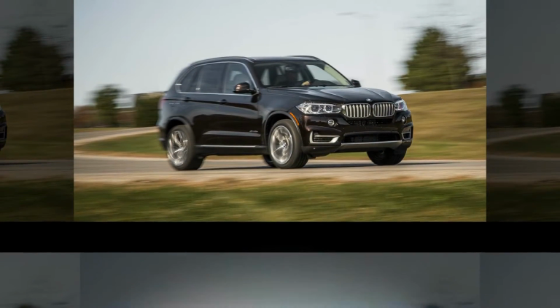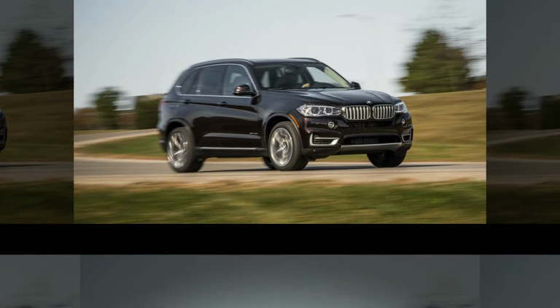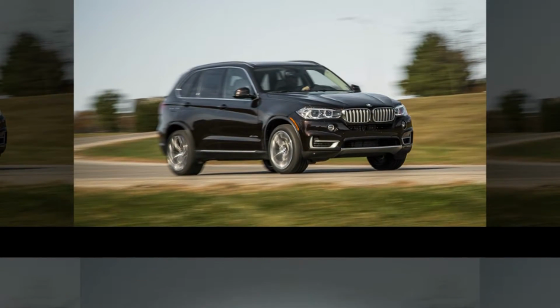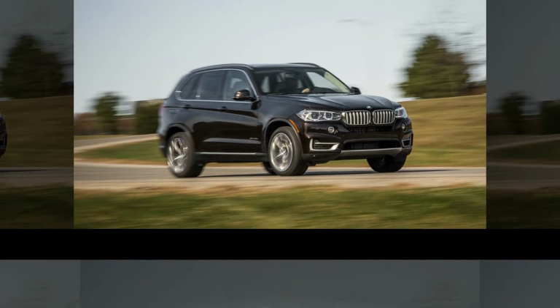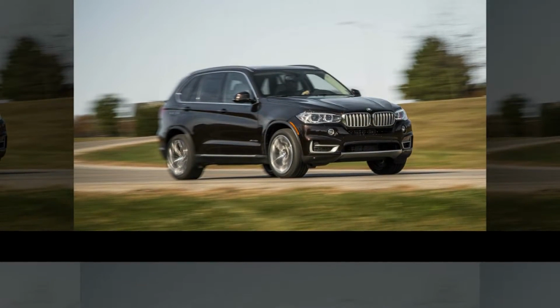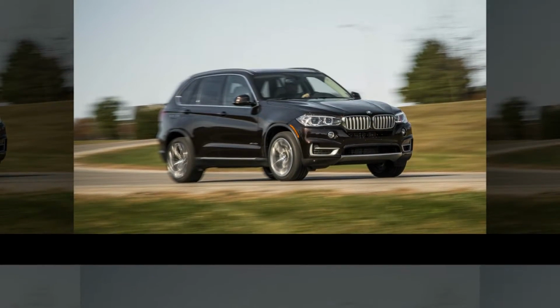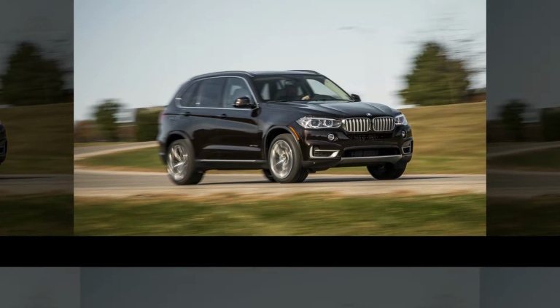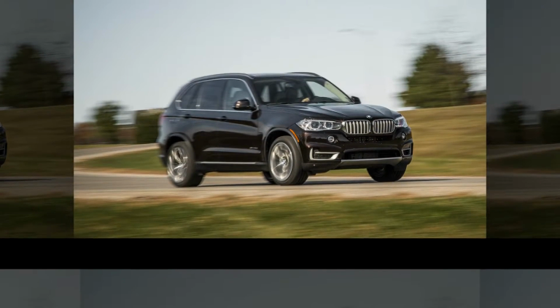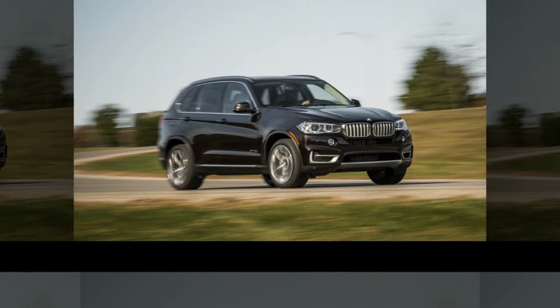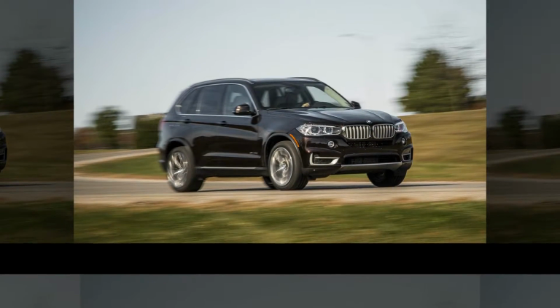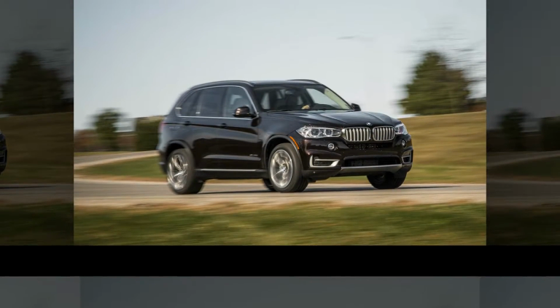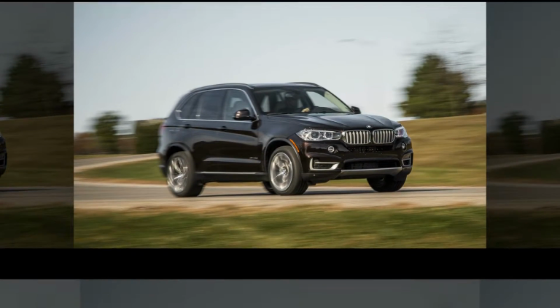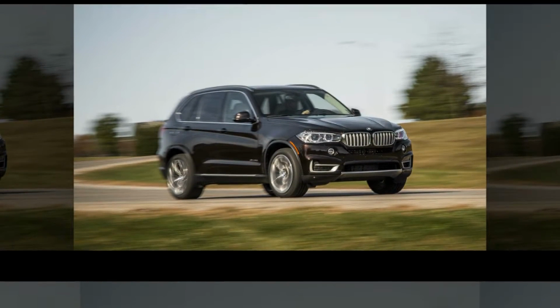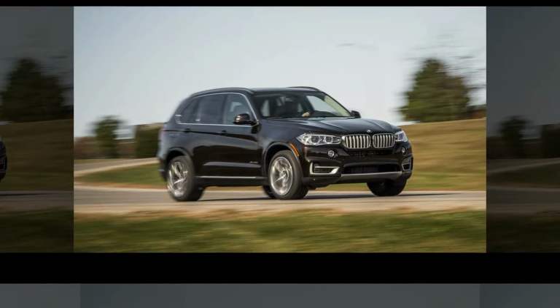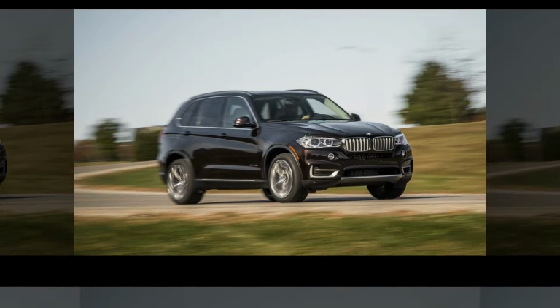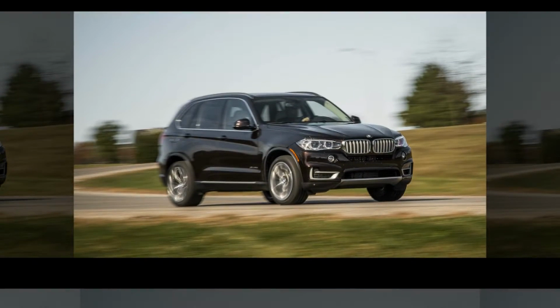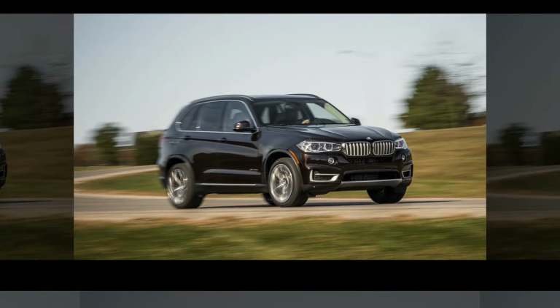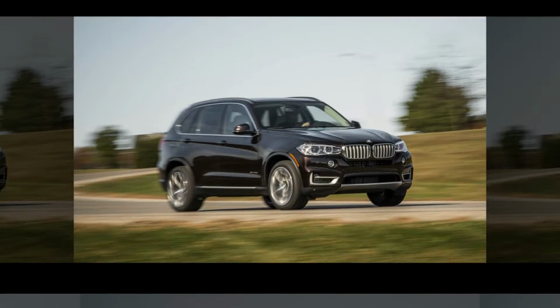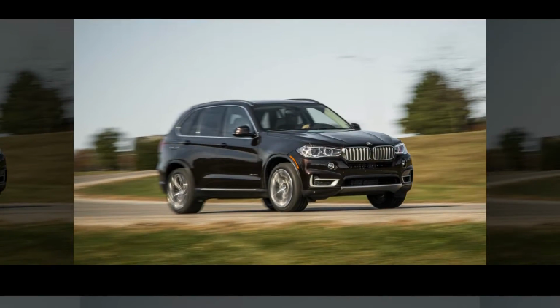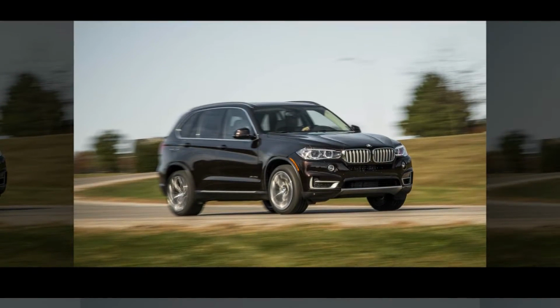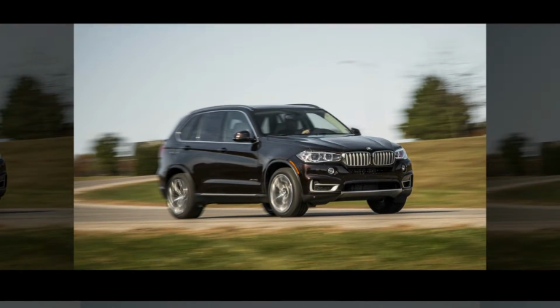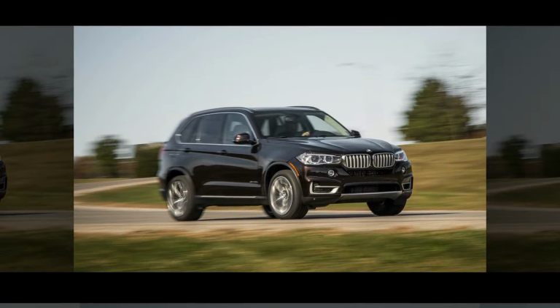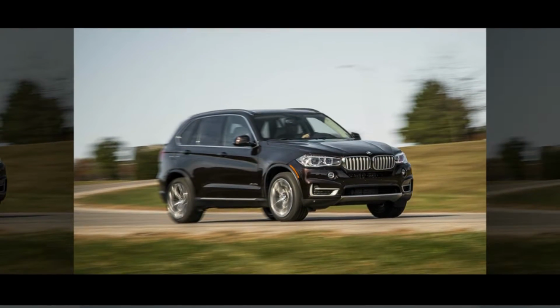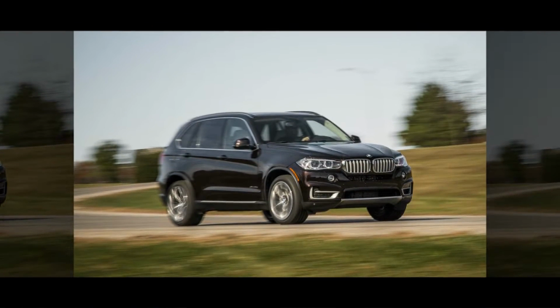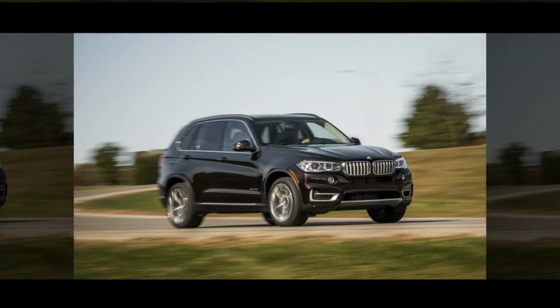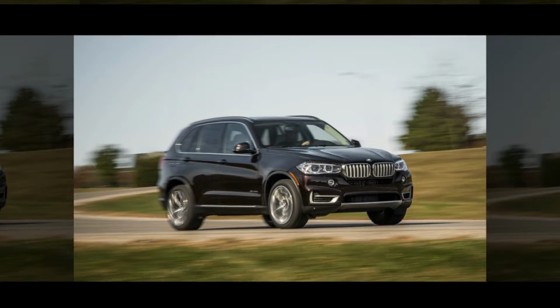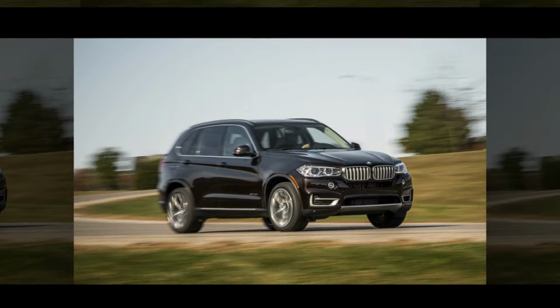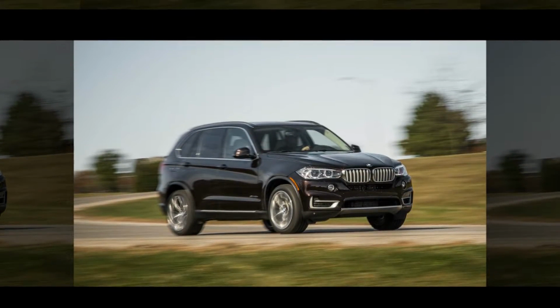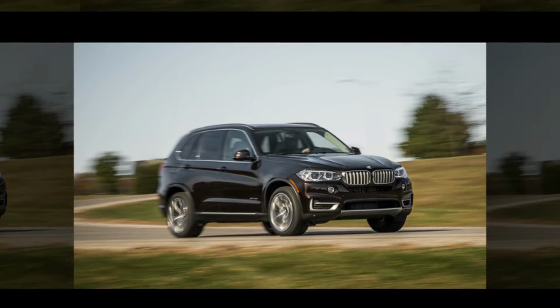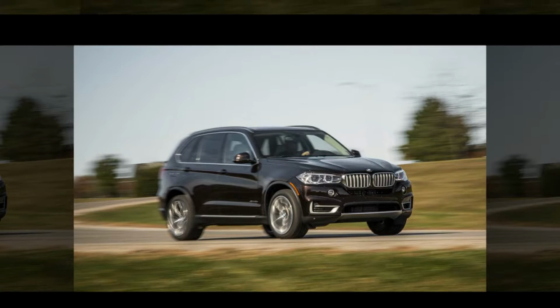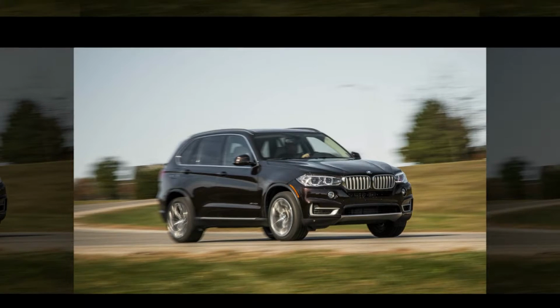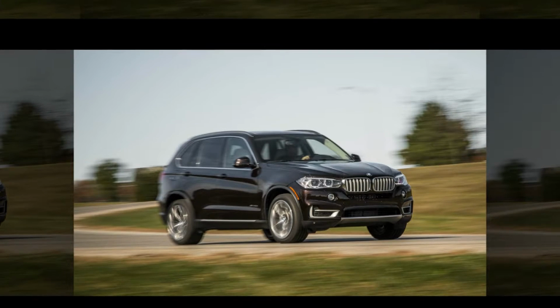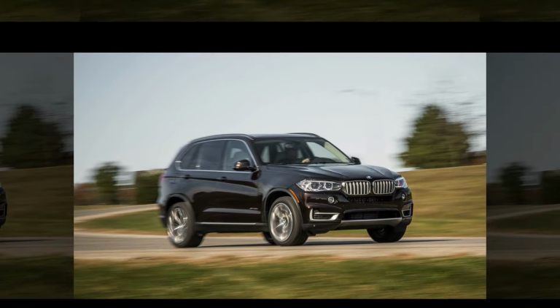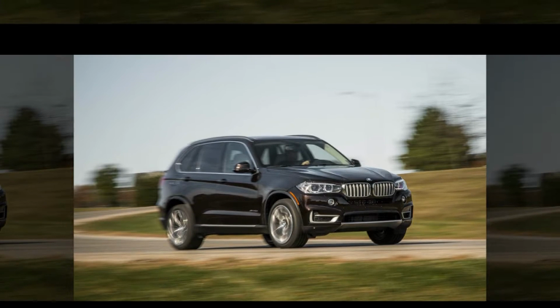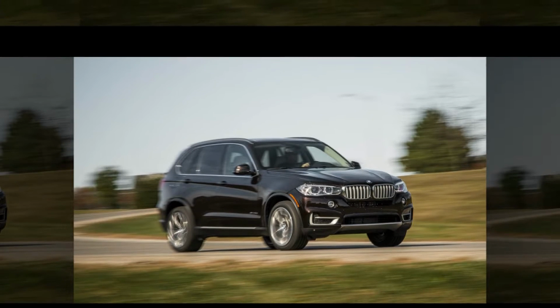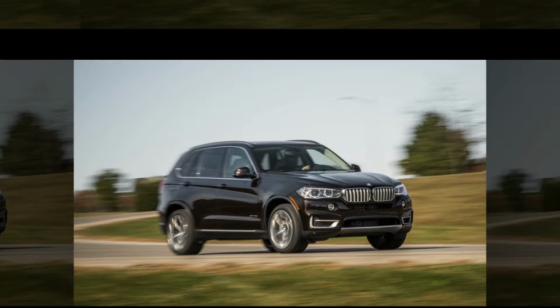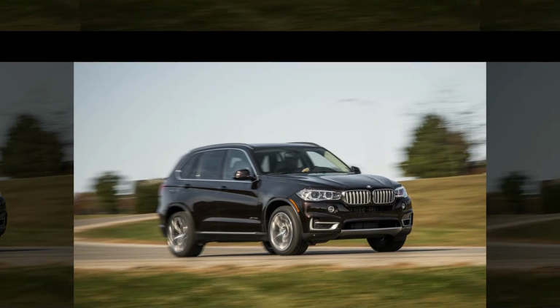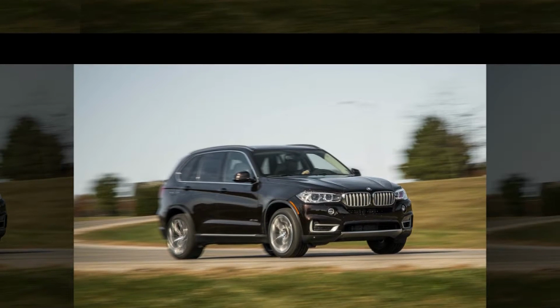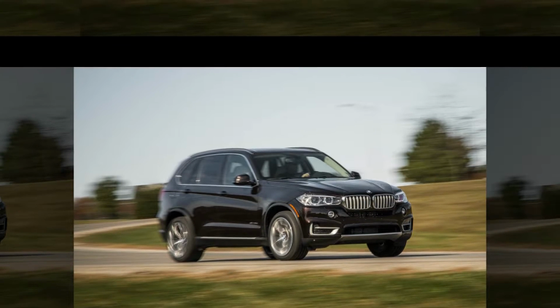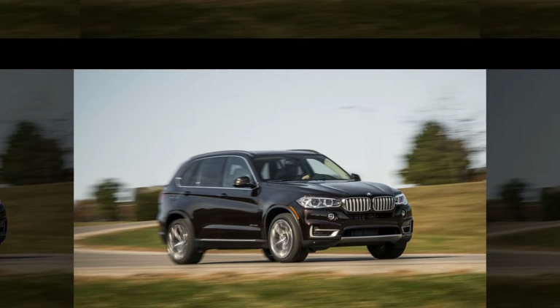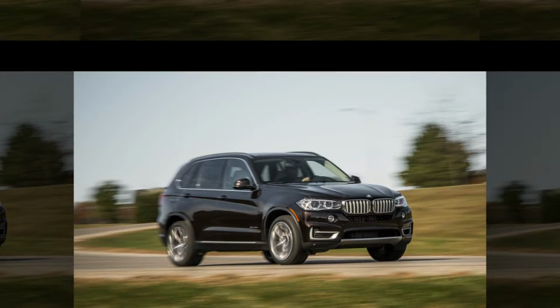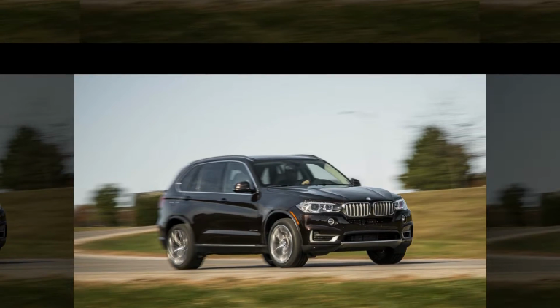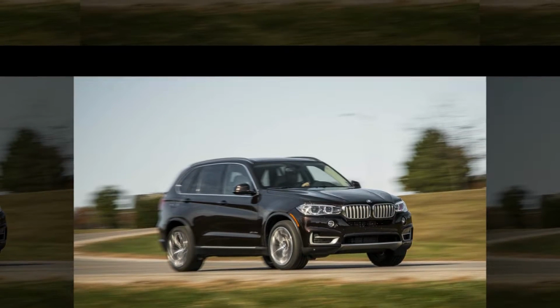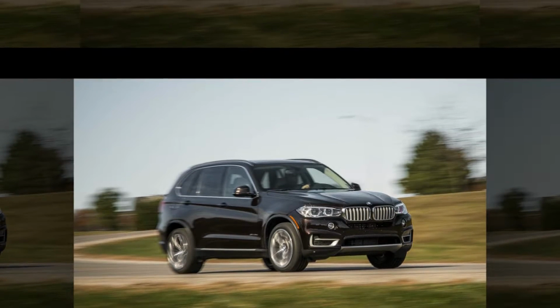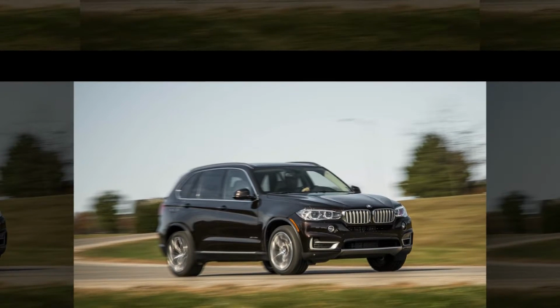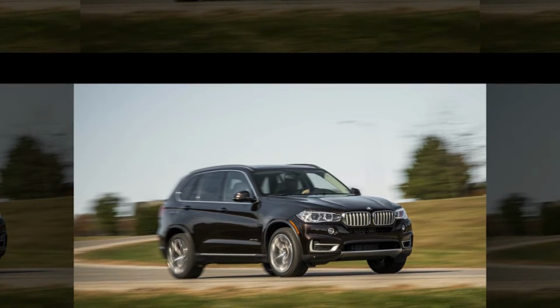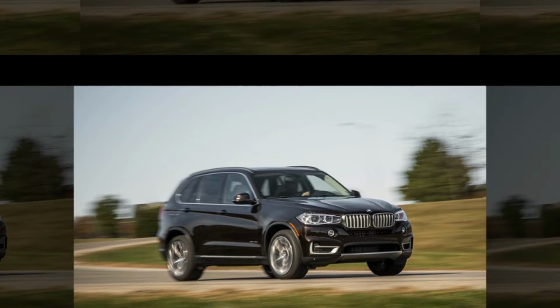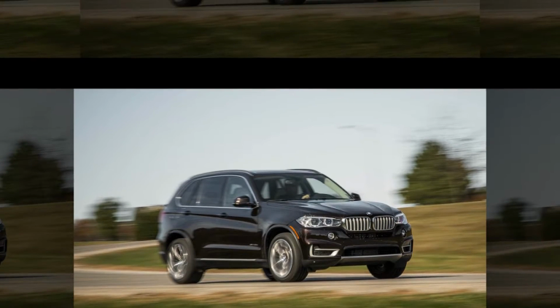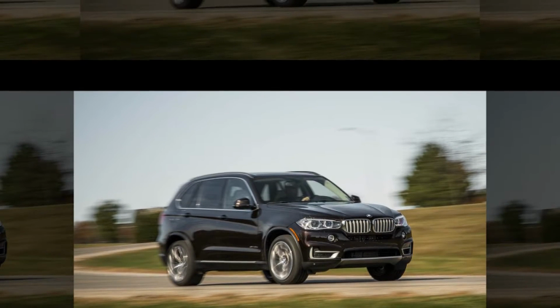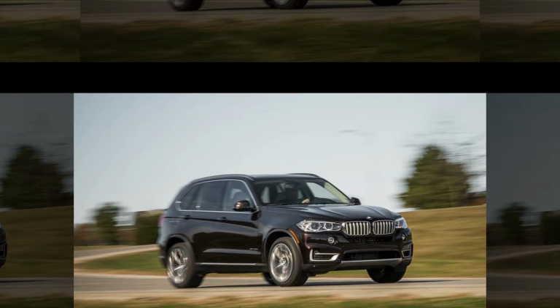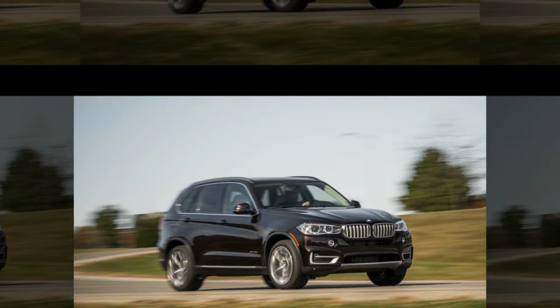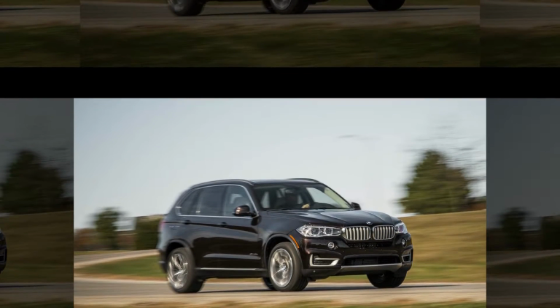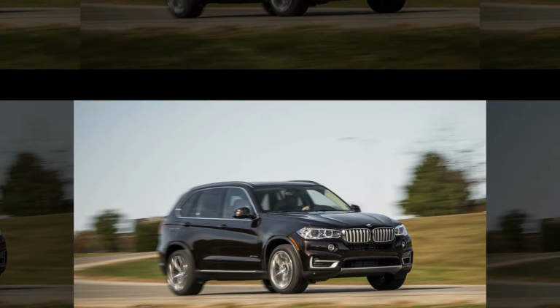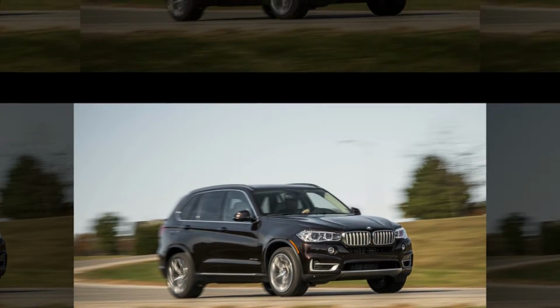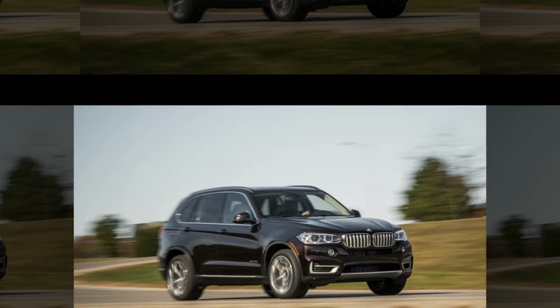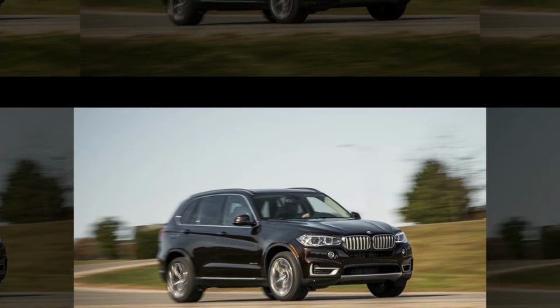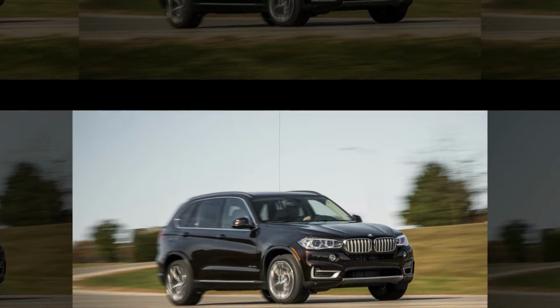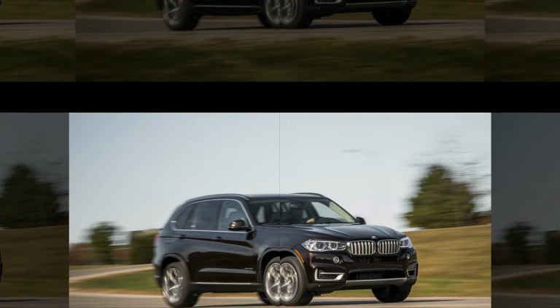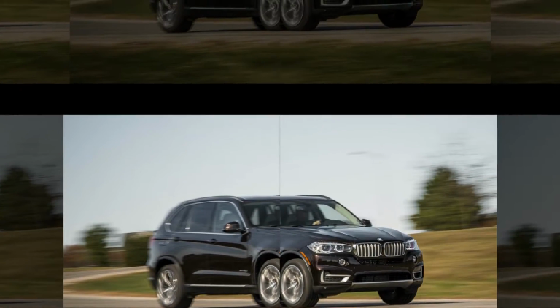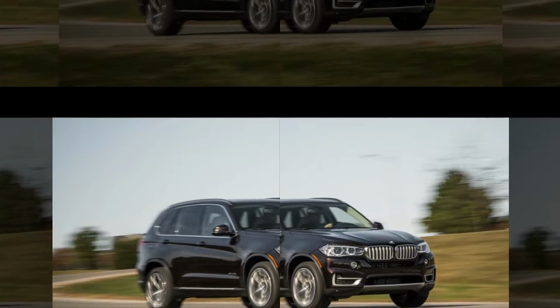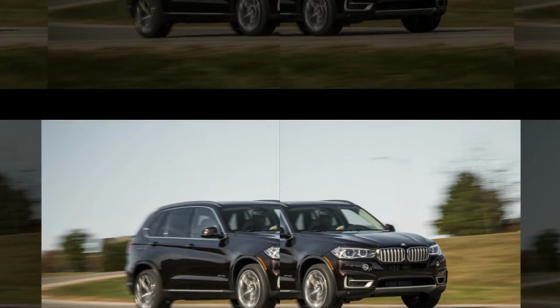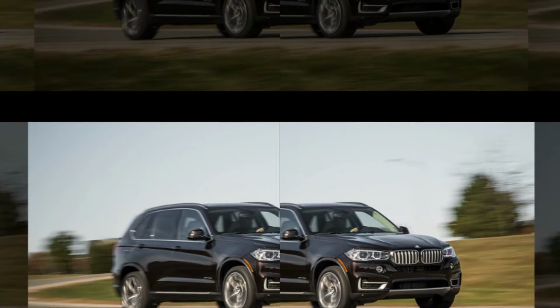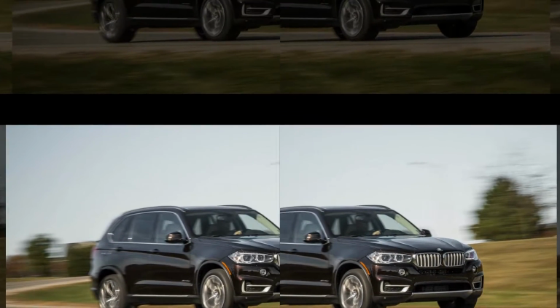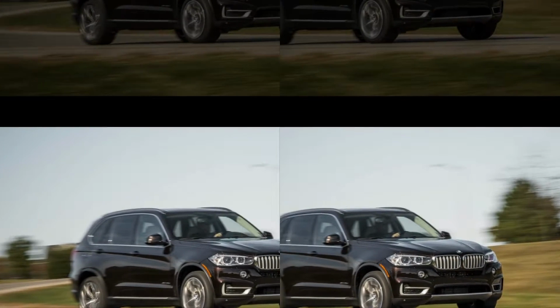Unlike the Tesla Model S, the X5 40e has the brake pedal solely operate the mechanical stoppers. It makes sense to us.